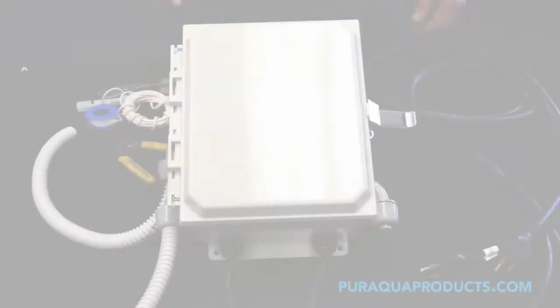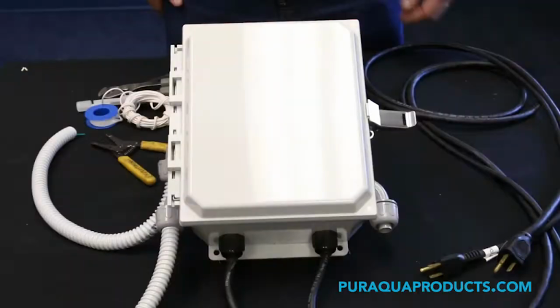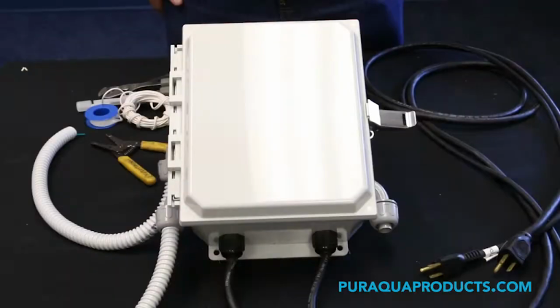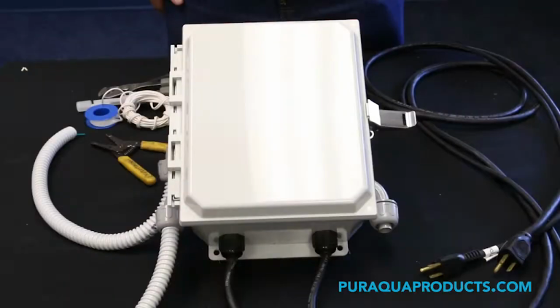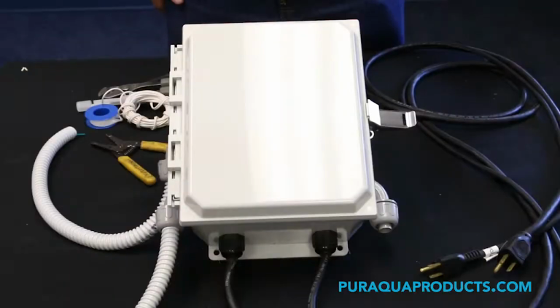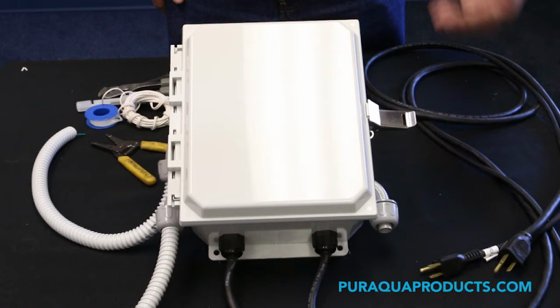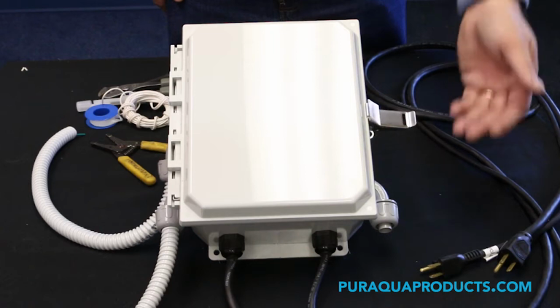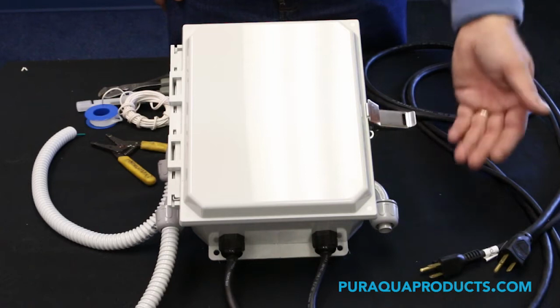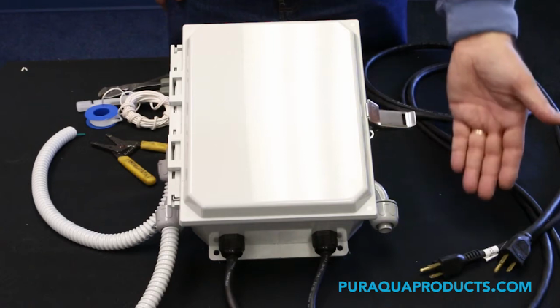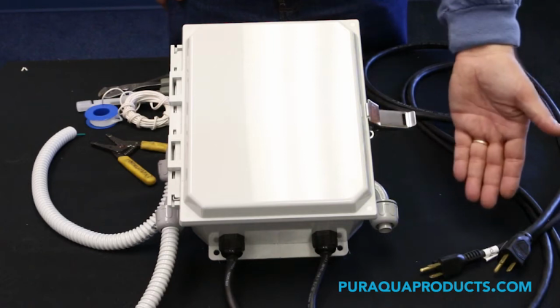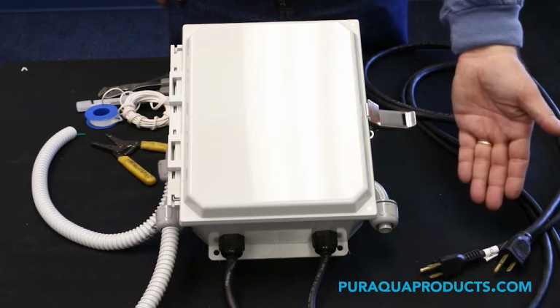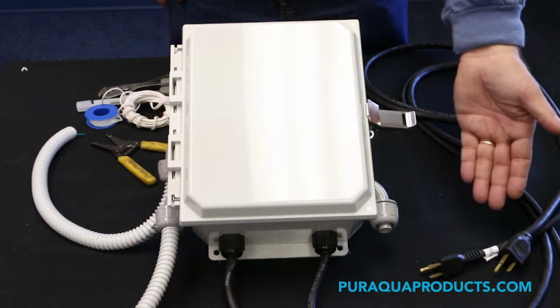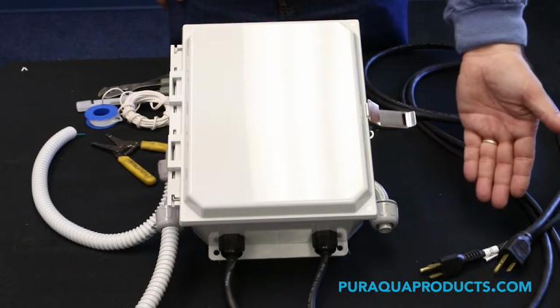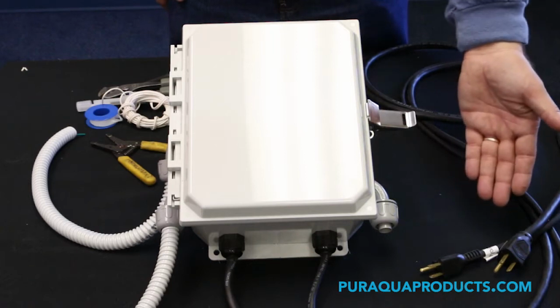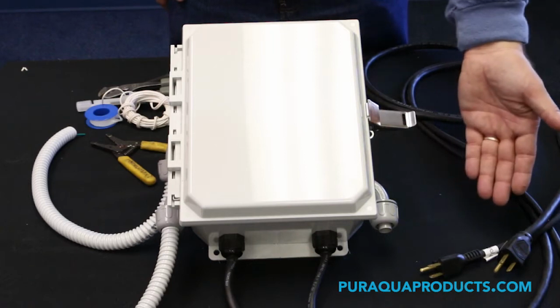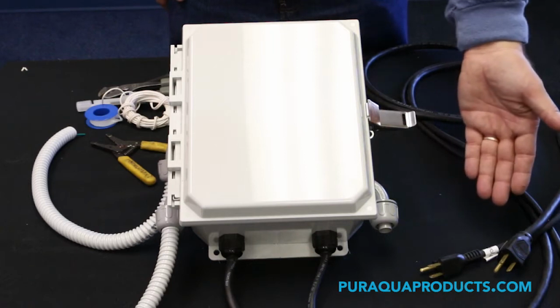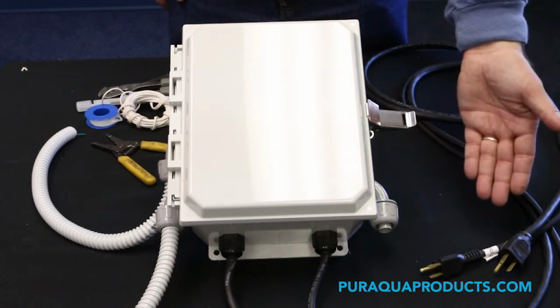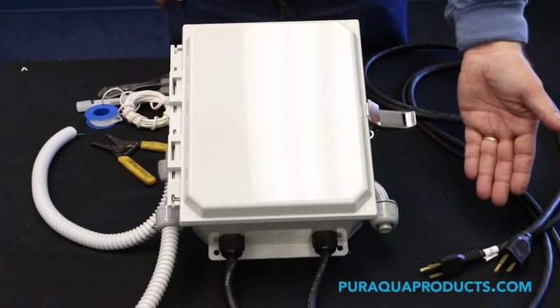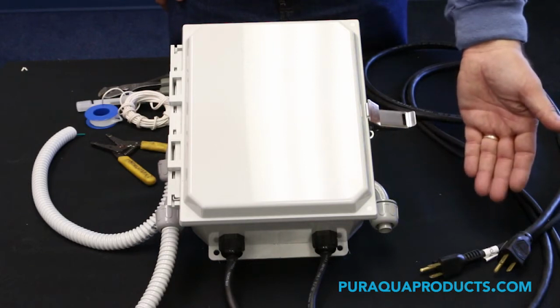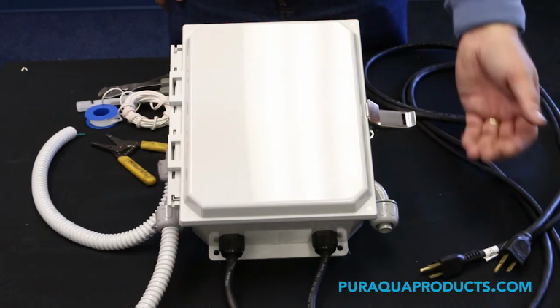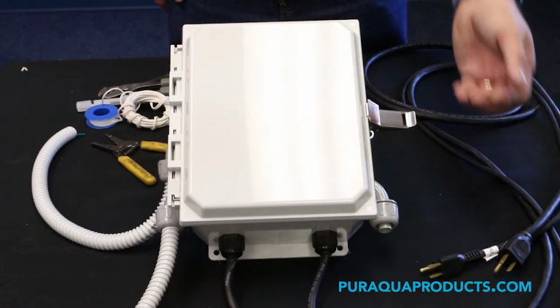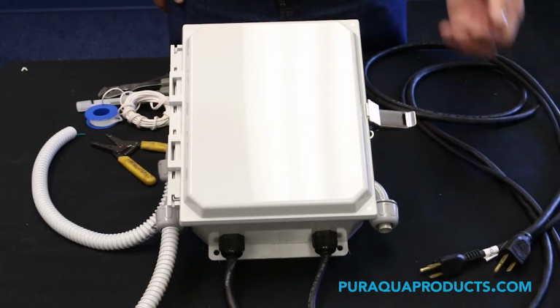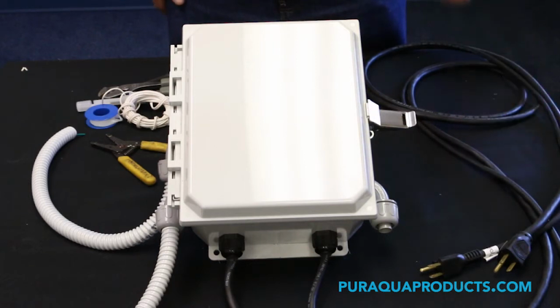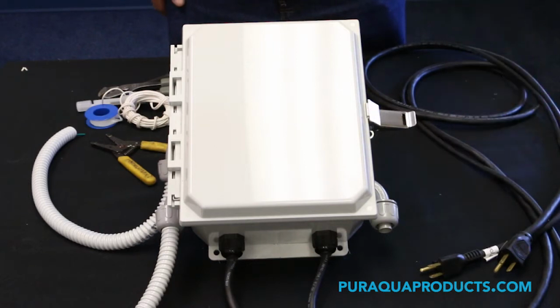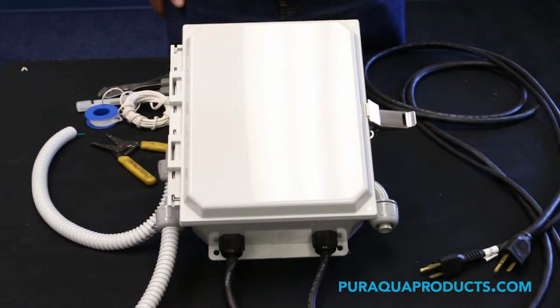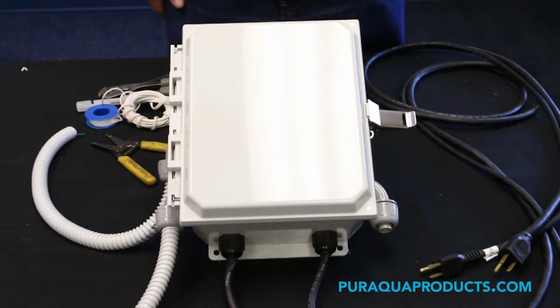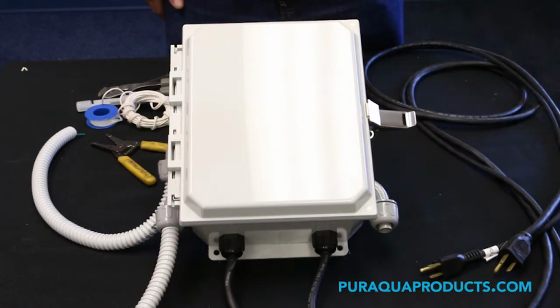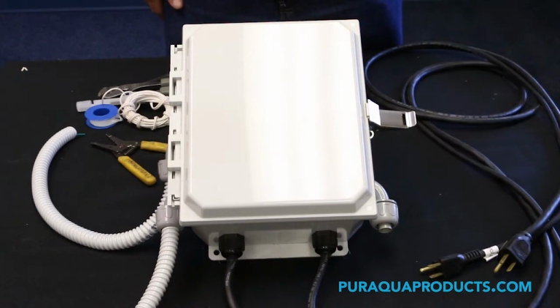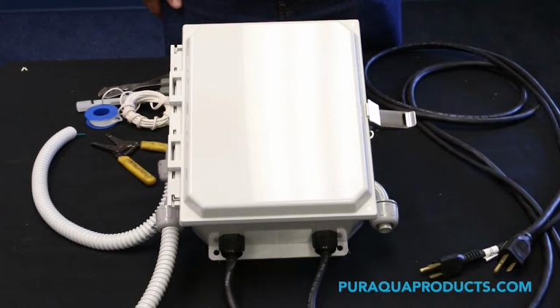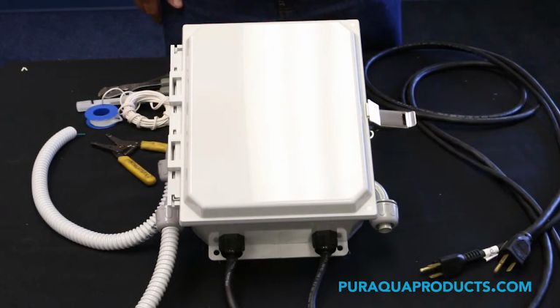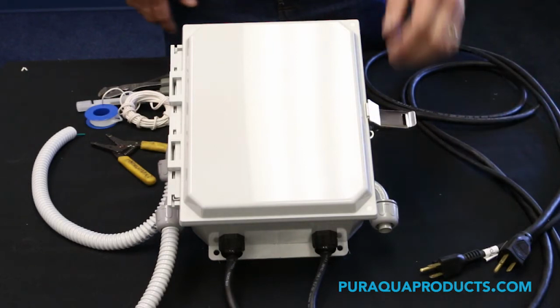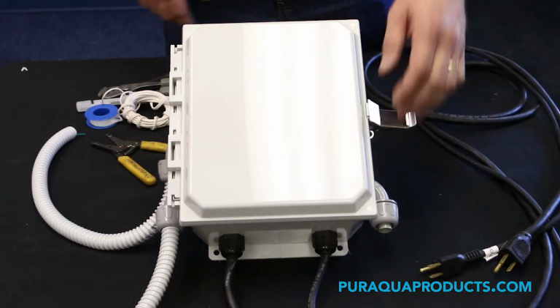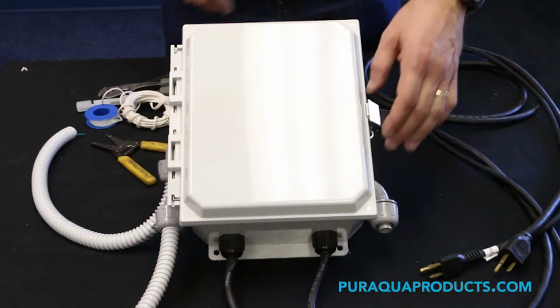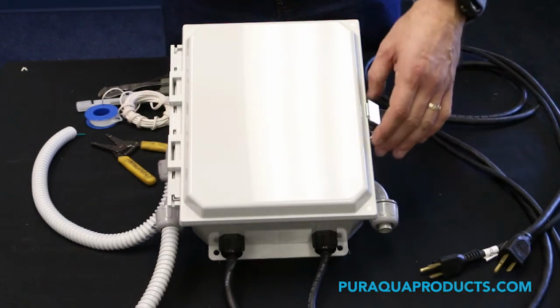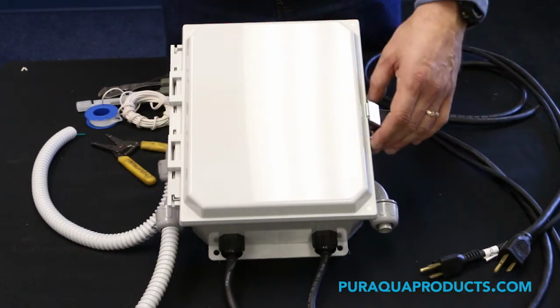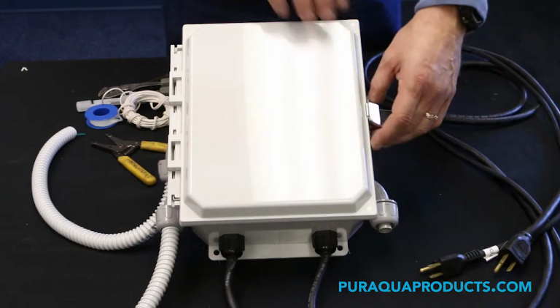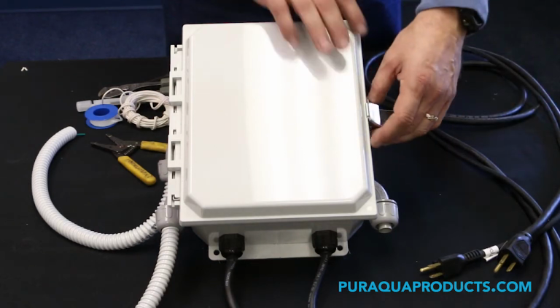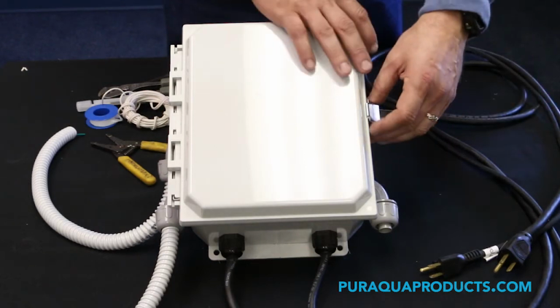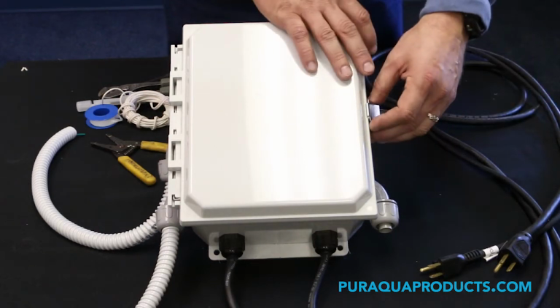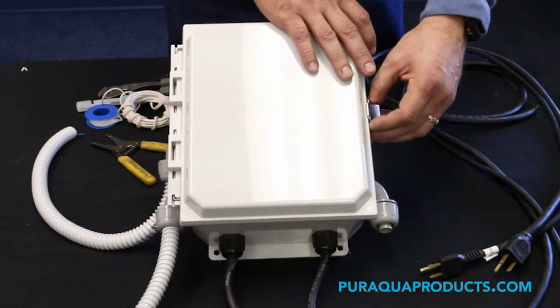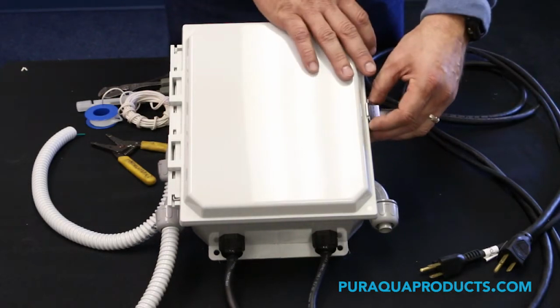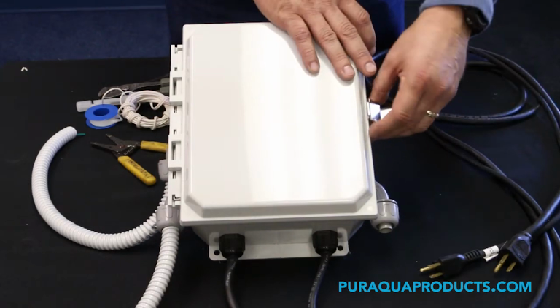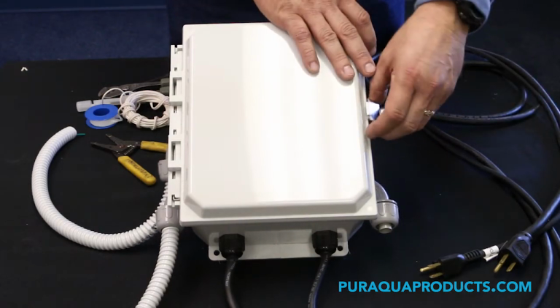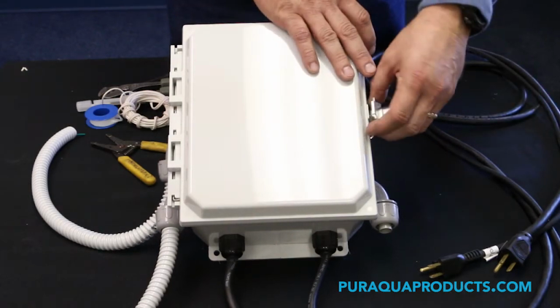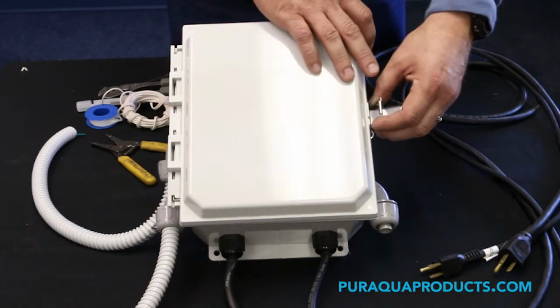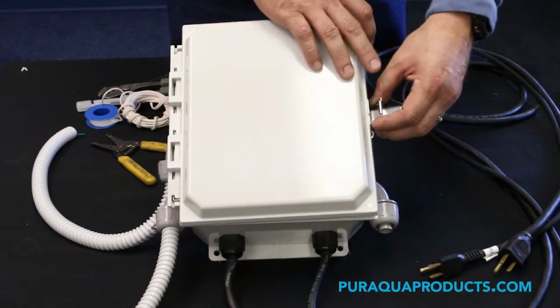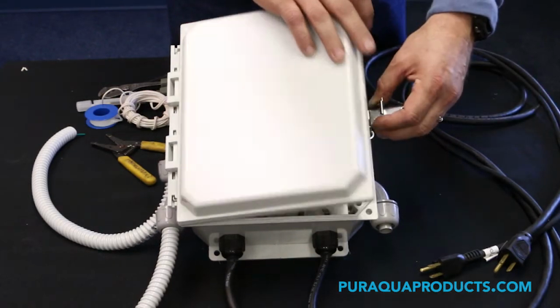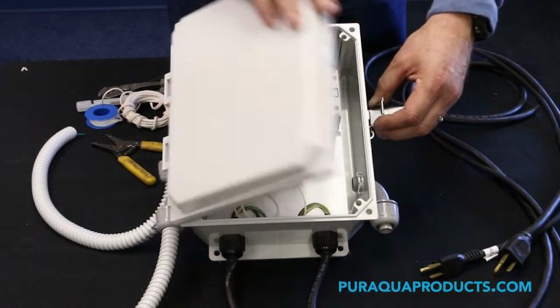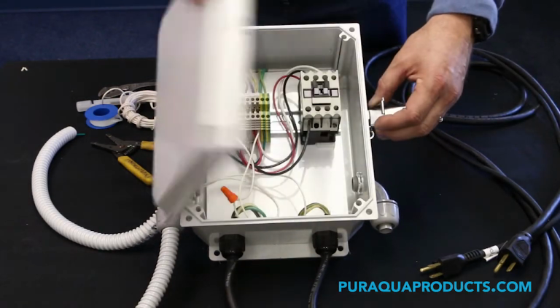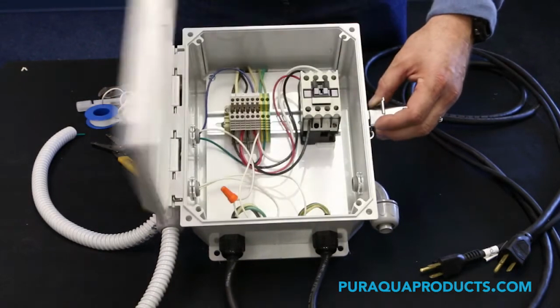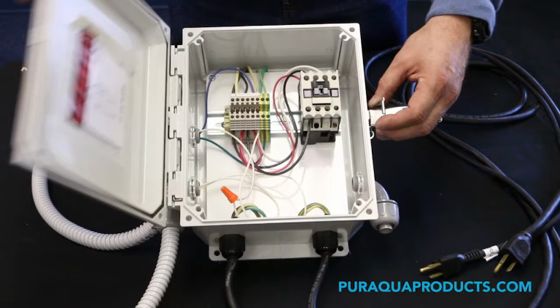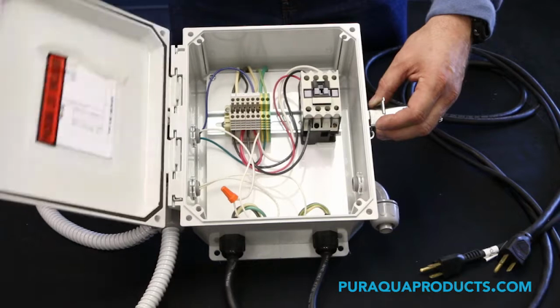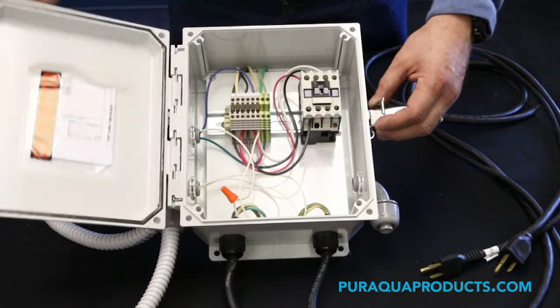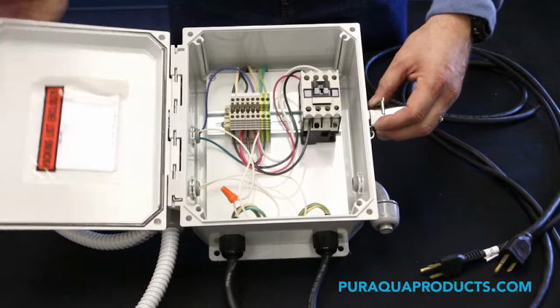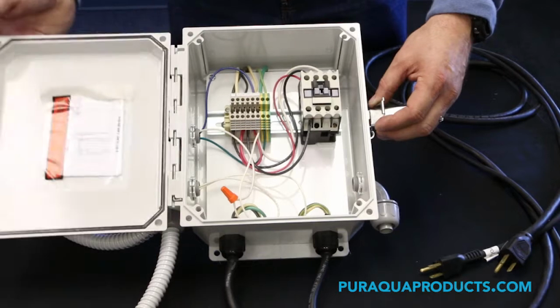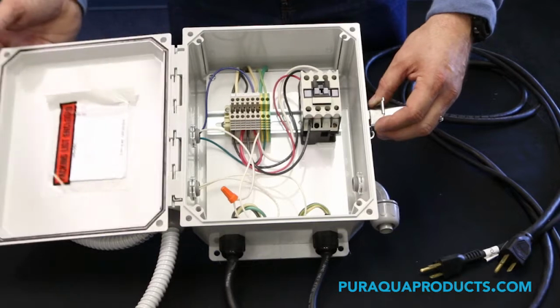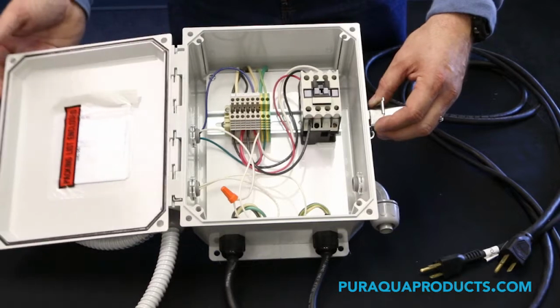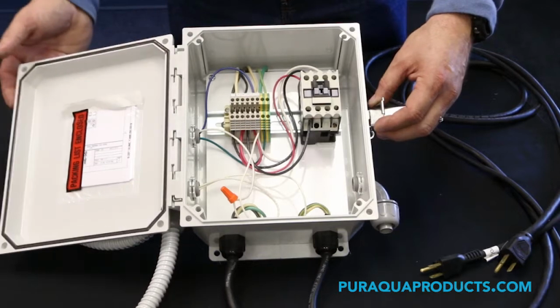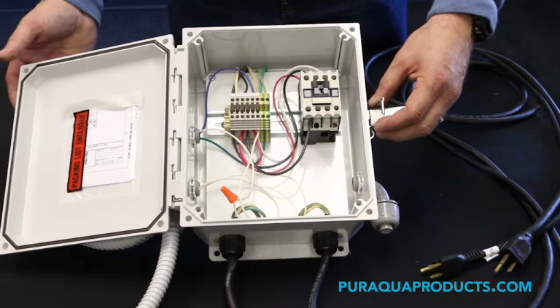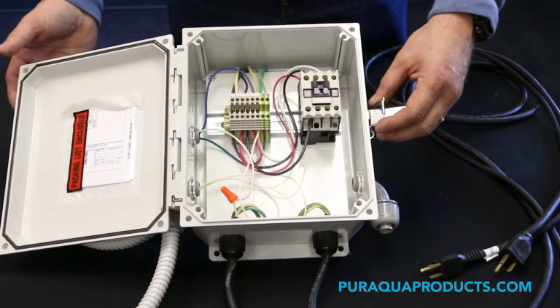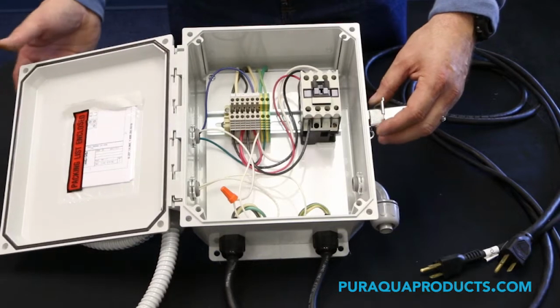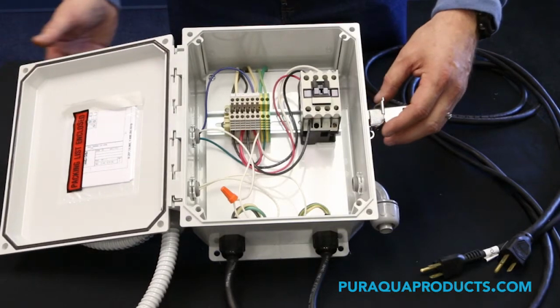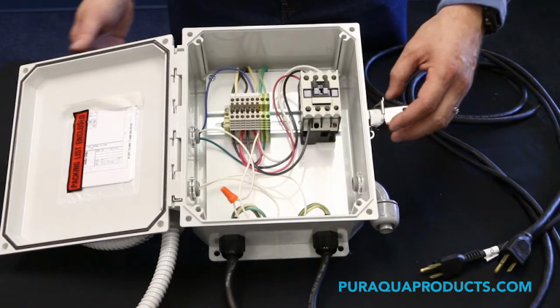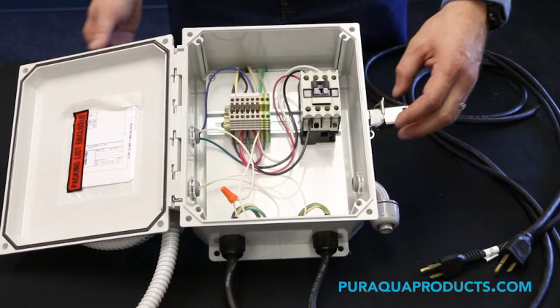Step 1. Disconnect the power to your AccuTab unit. Step 2. Open the electrical panel on your unit and locate the level switch's wires.